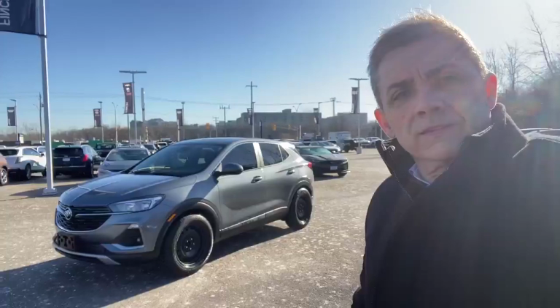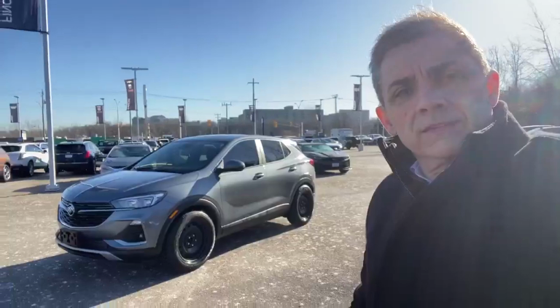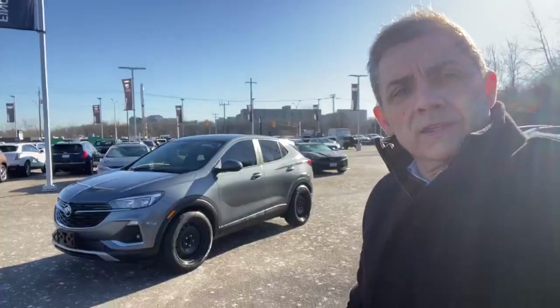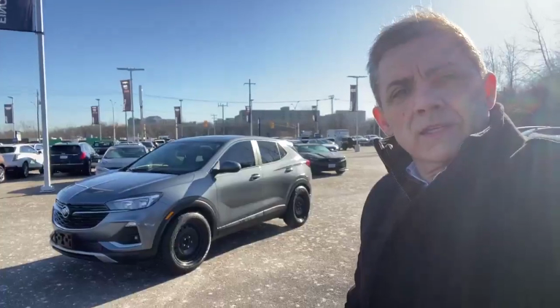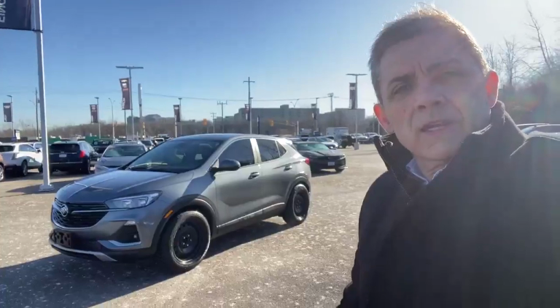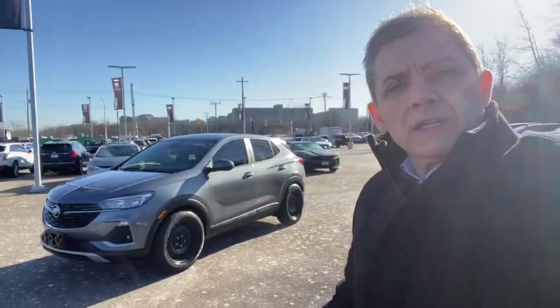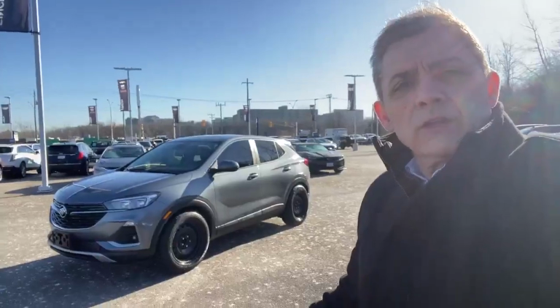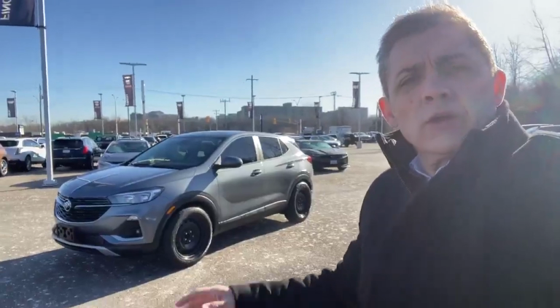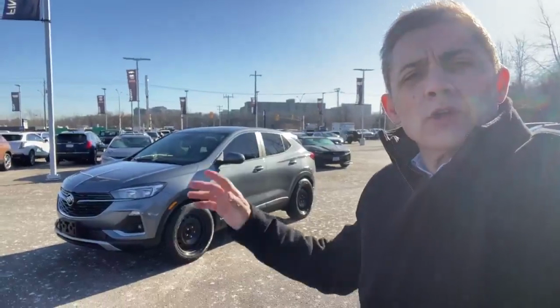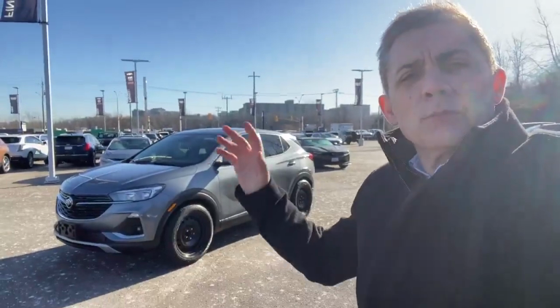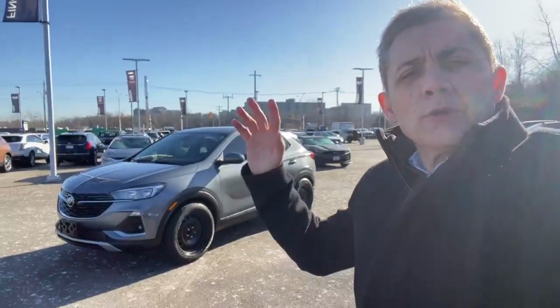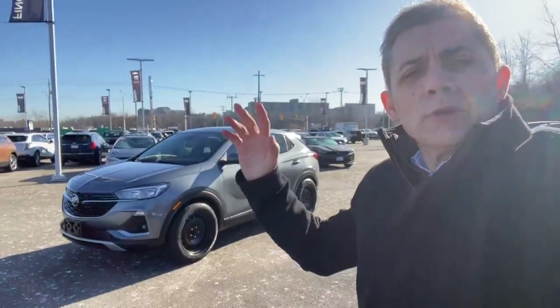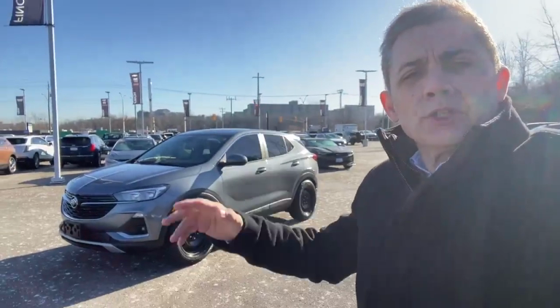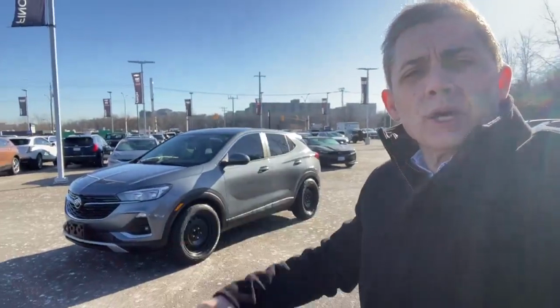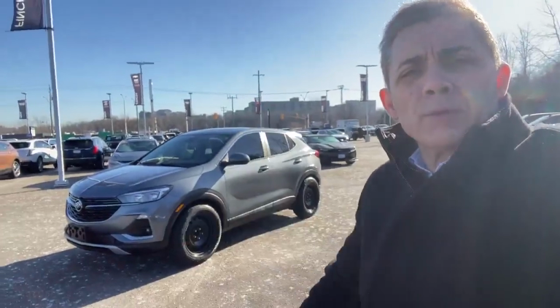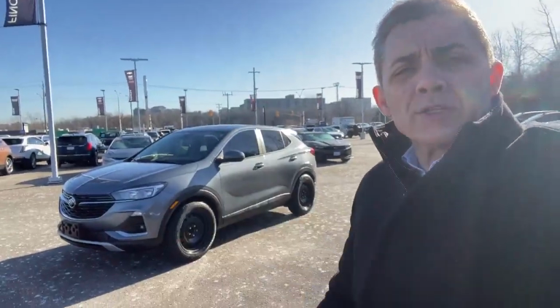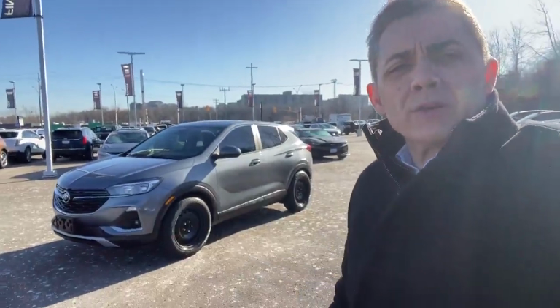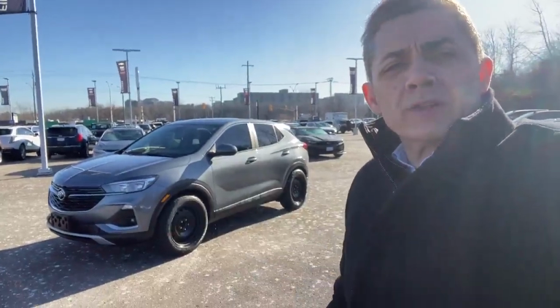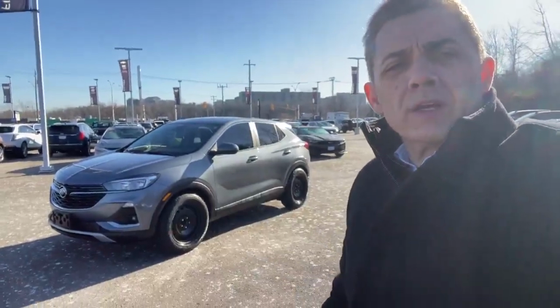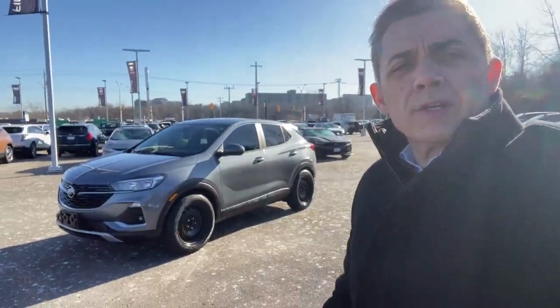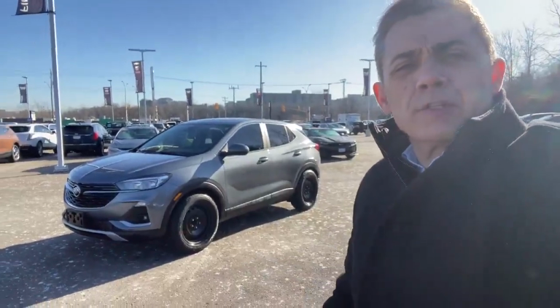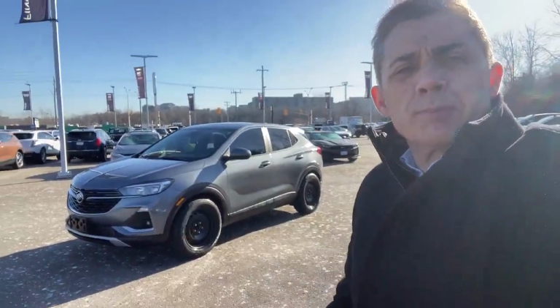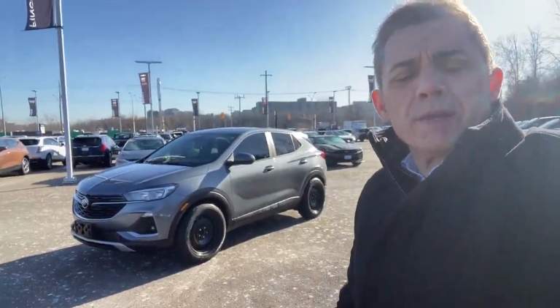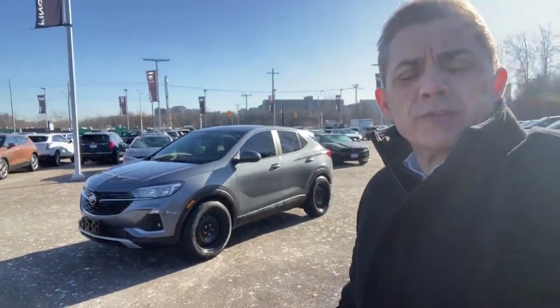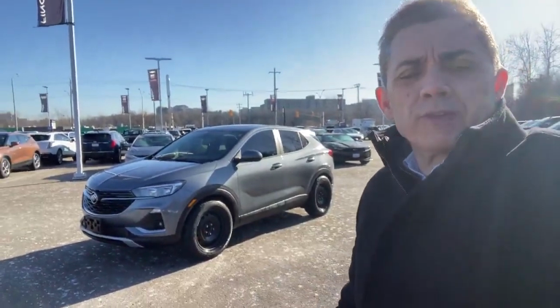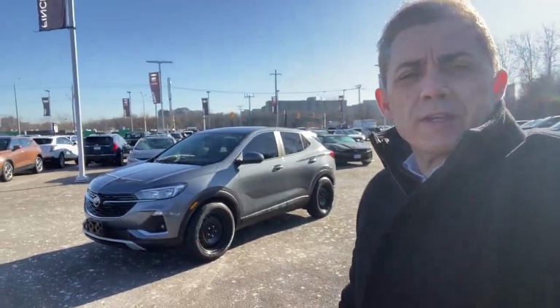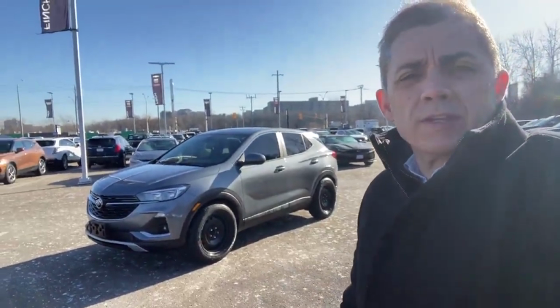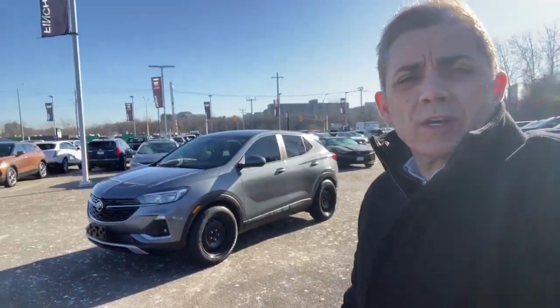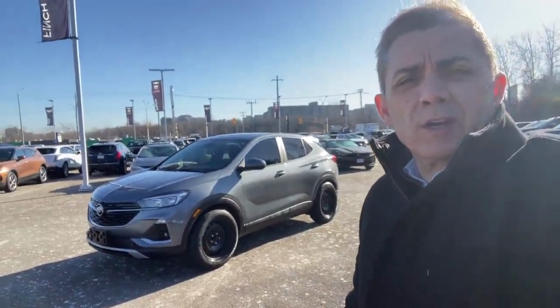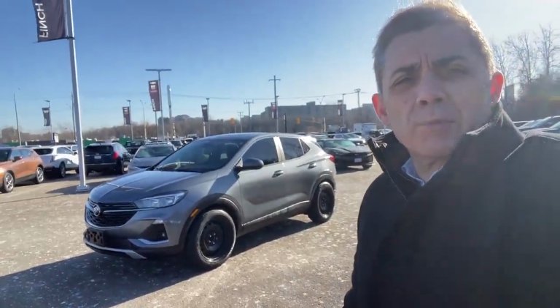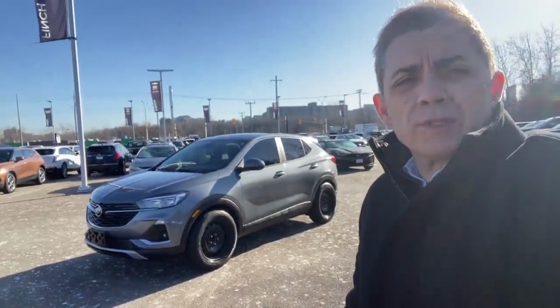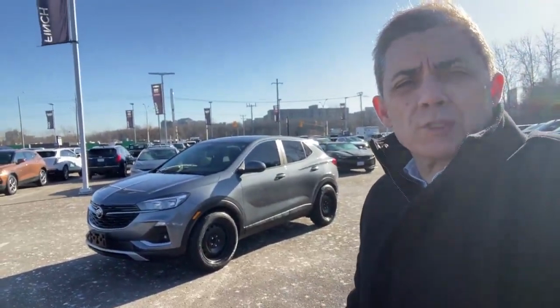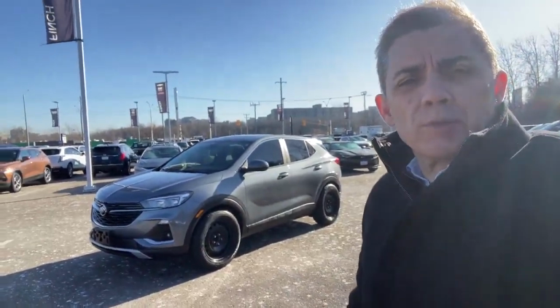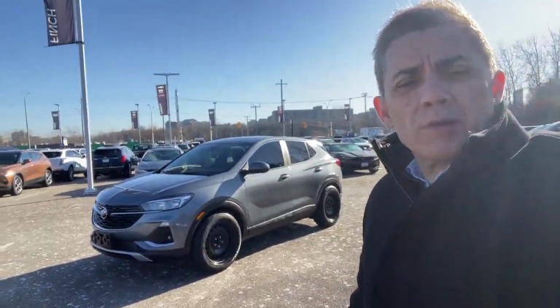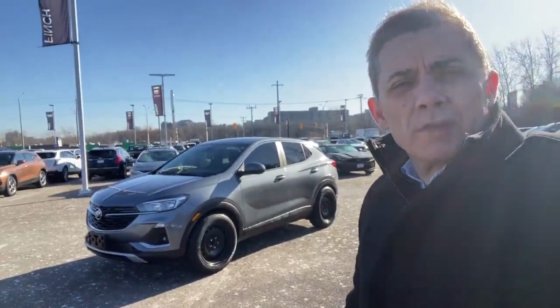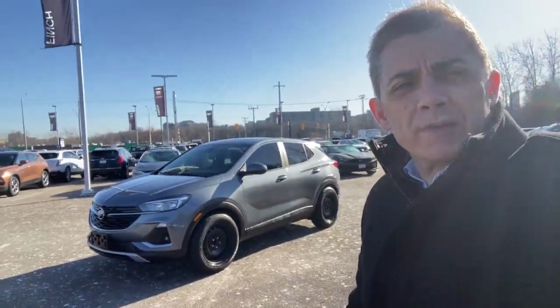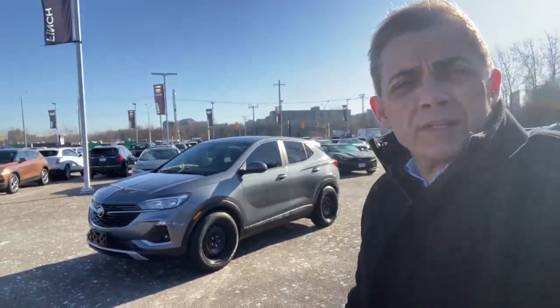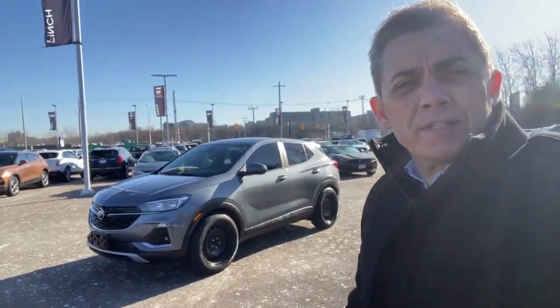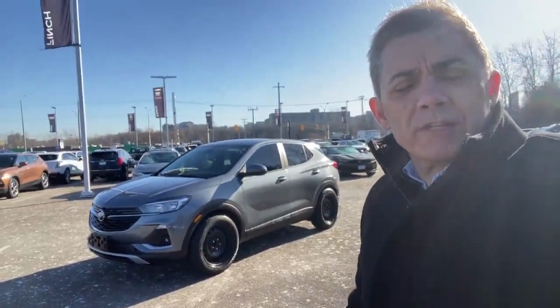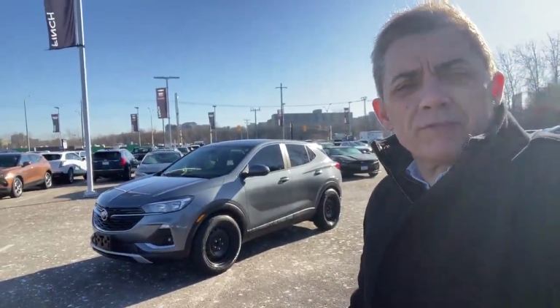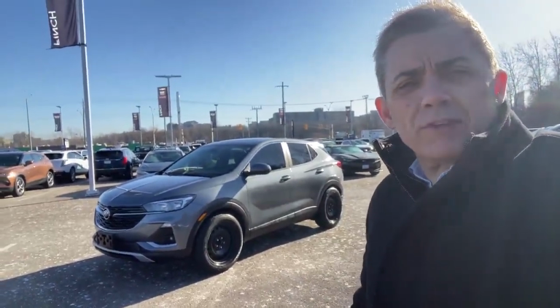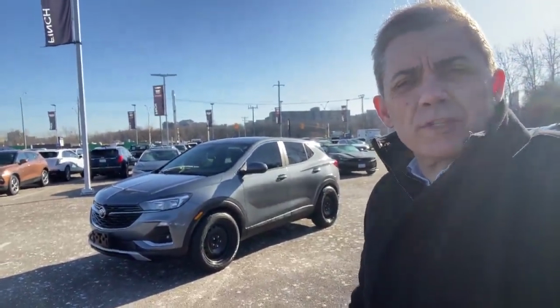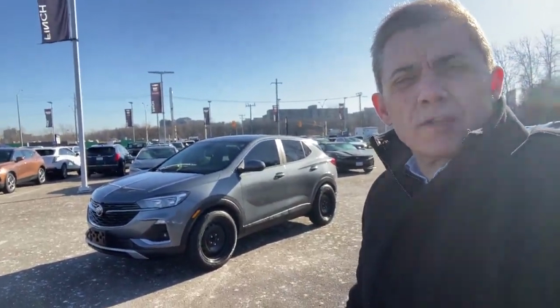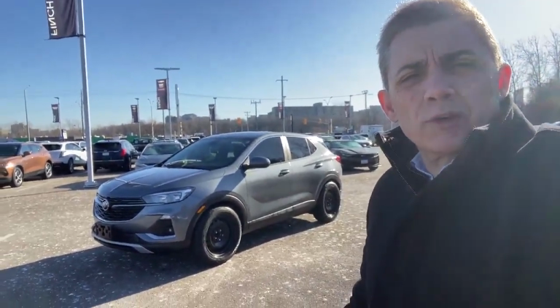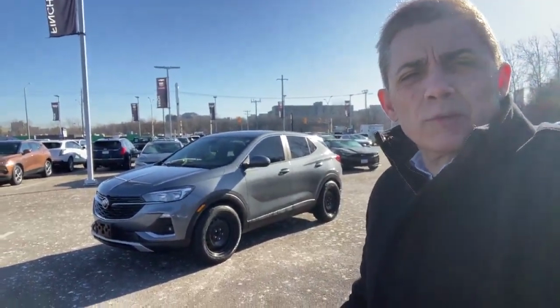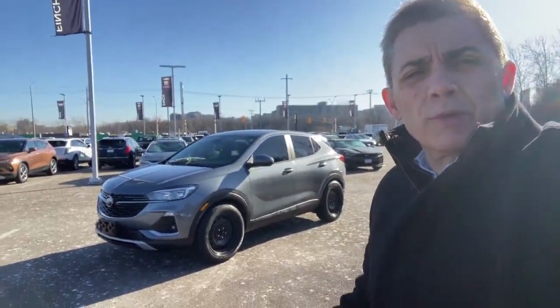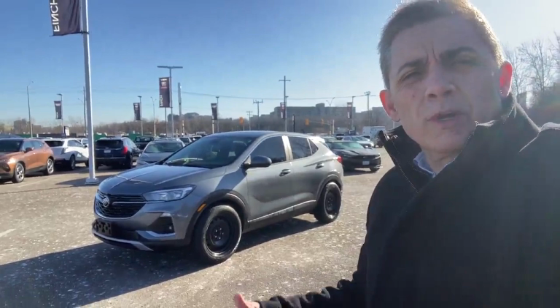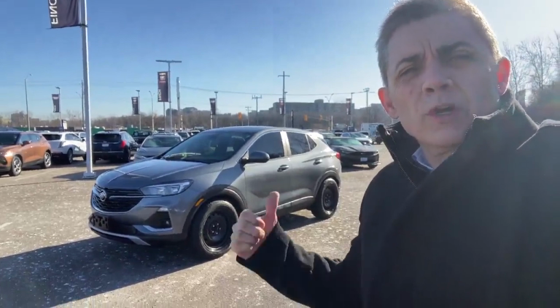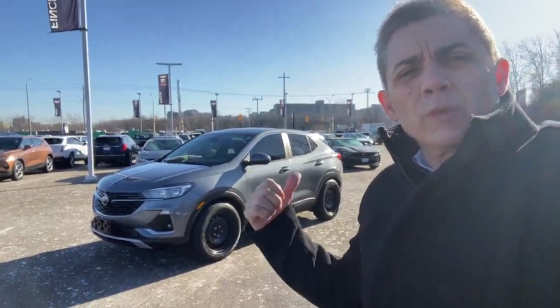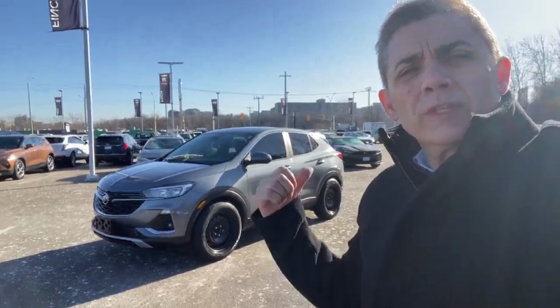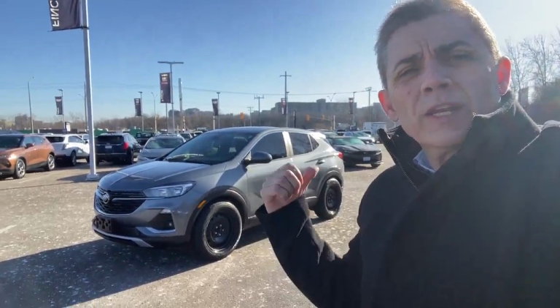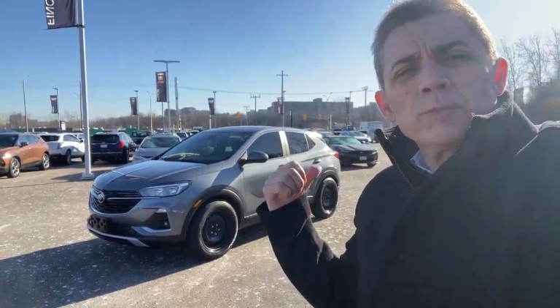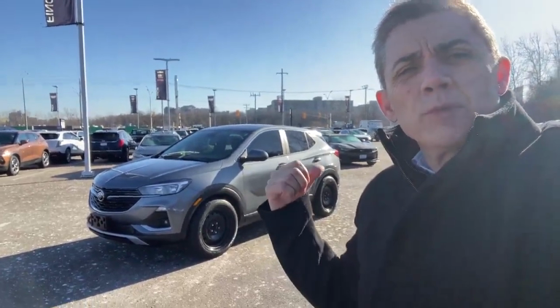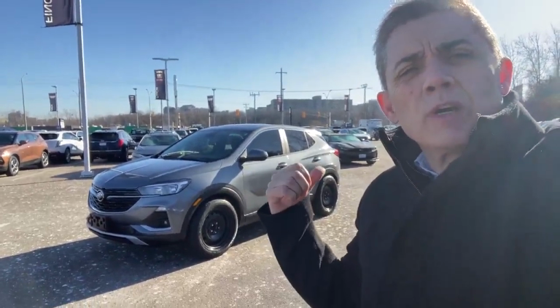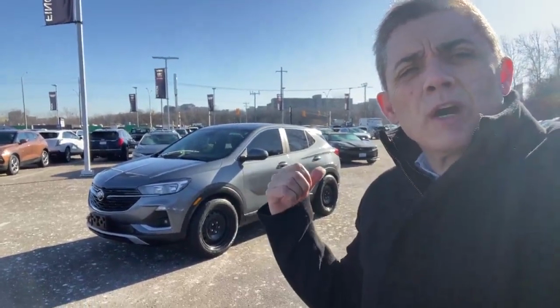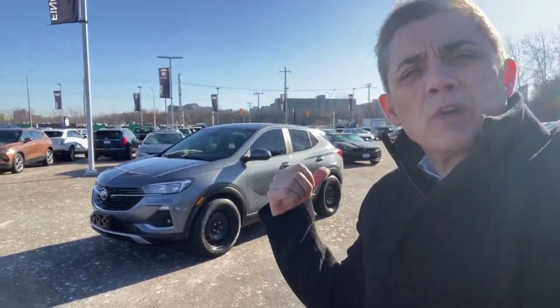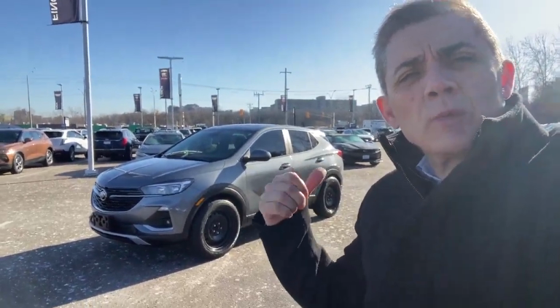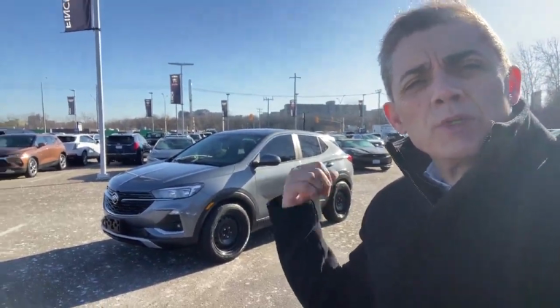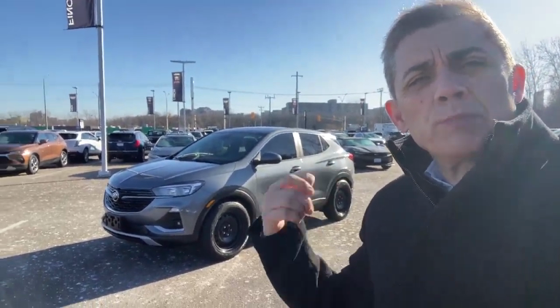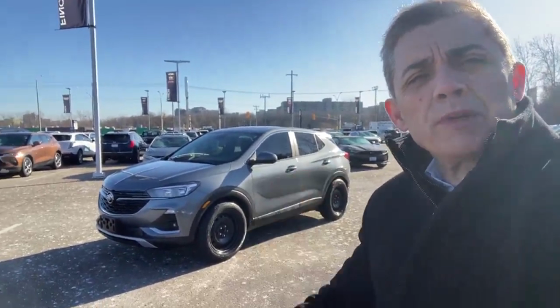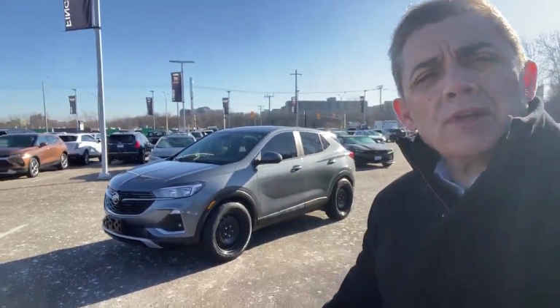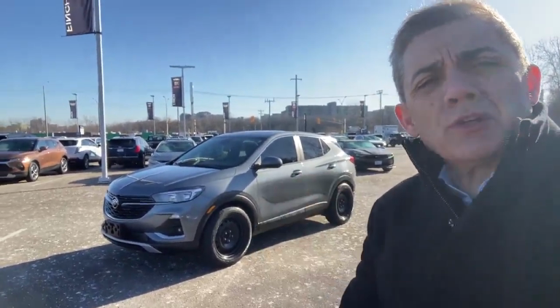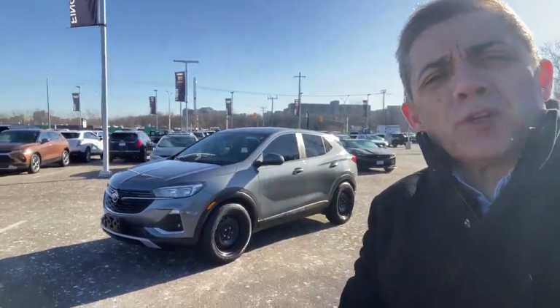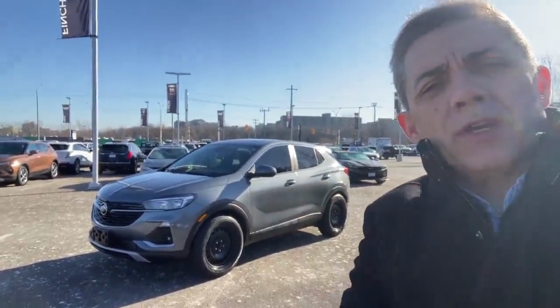Hello all you Buick shoppers out there, it's your best friend in the car business, Paul Rodriguez here at Finch Auto Group with the latest Buick Encore we just brought in on trade.